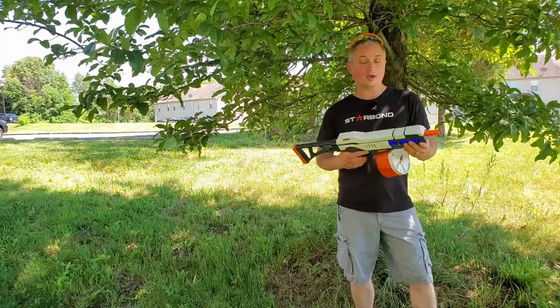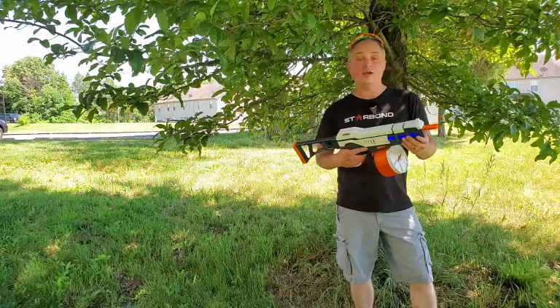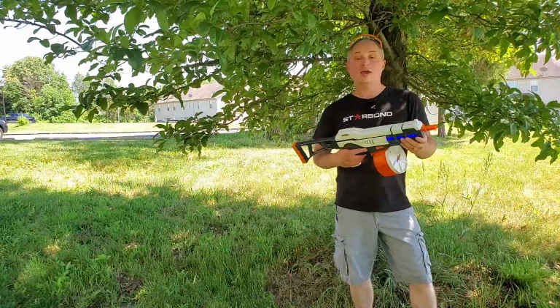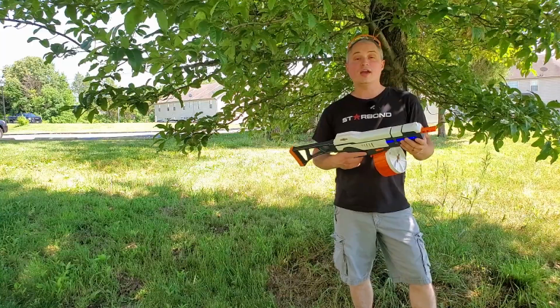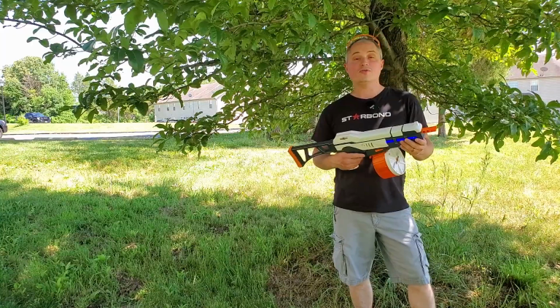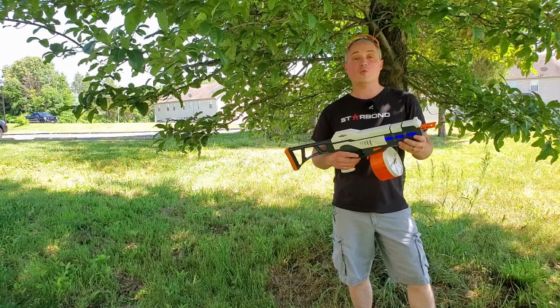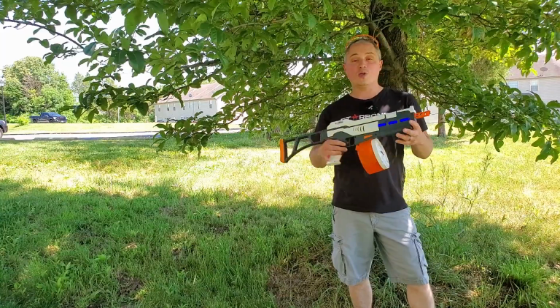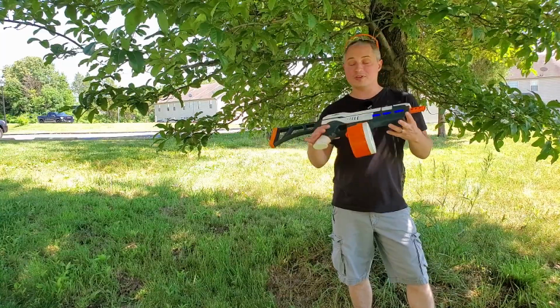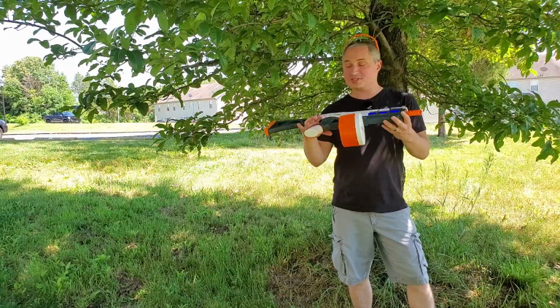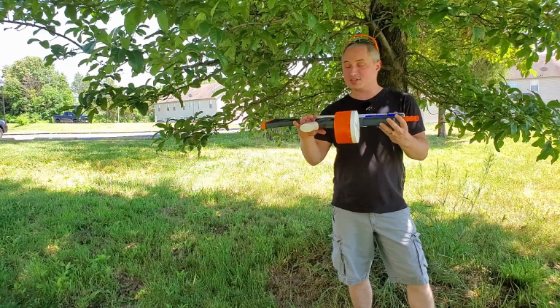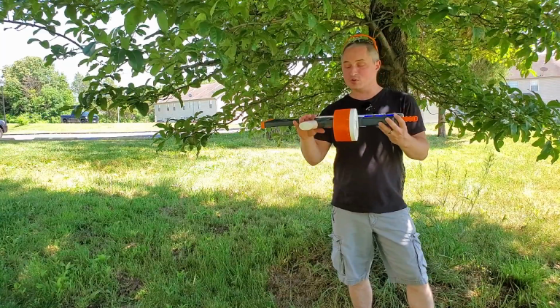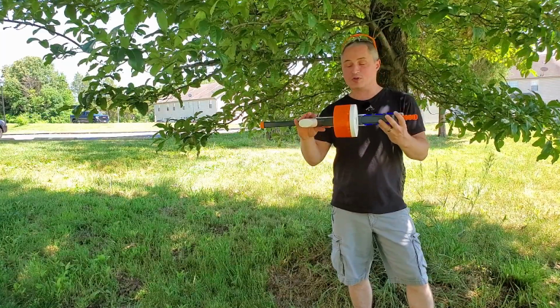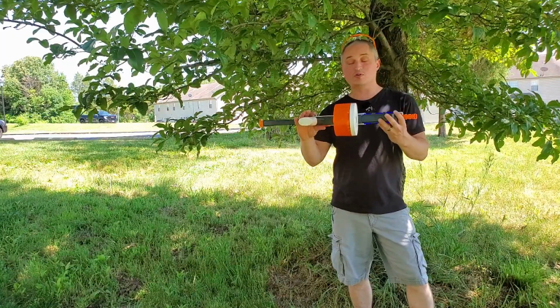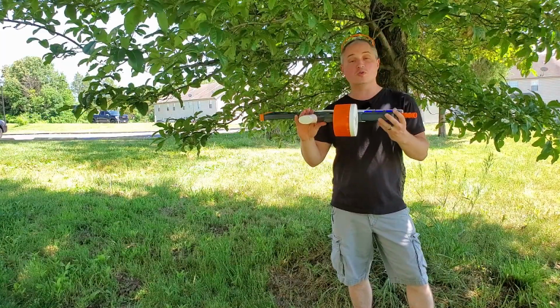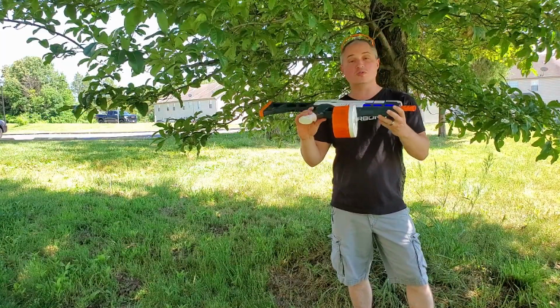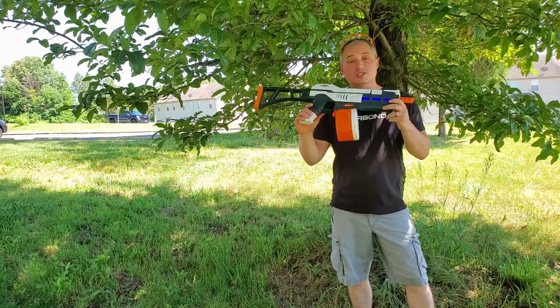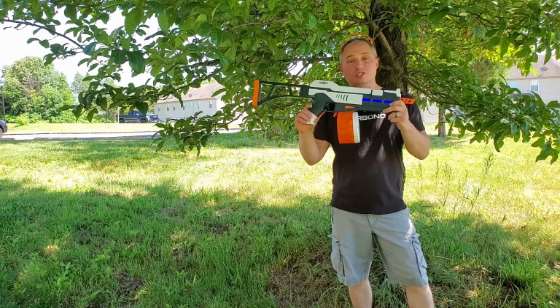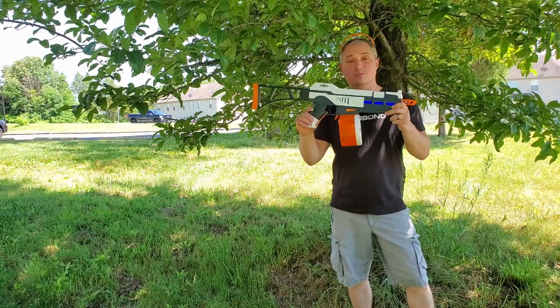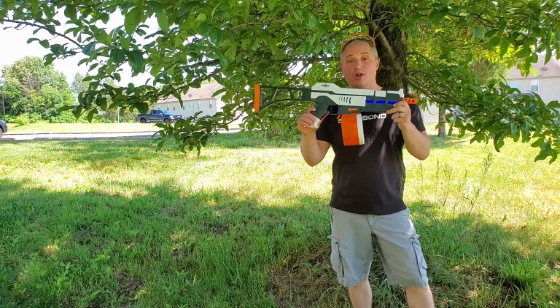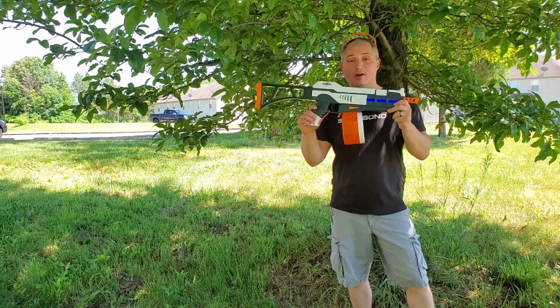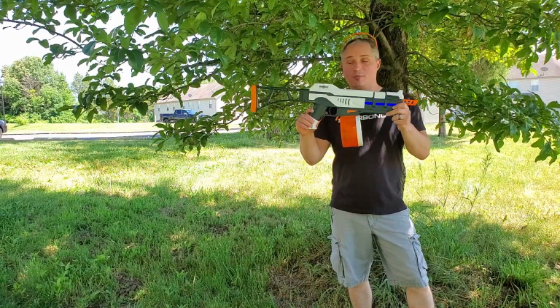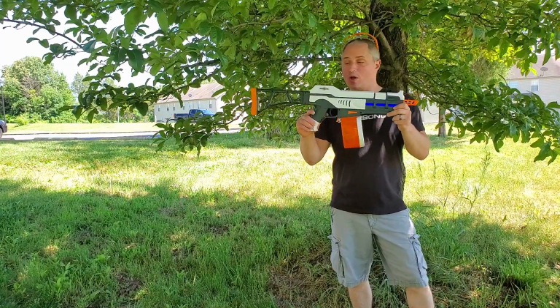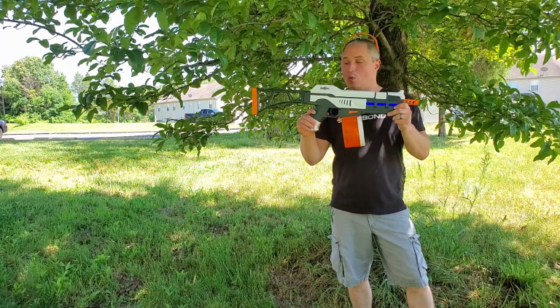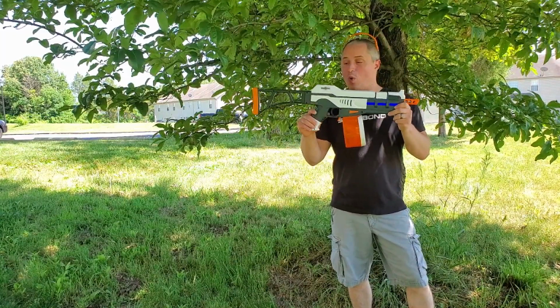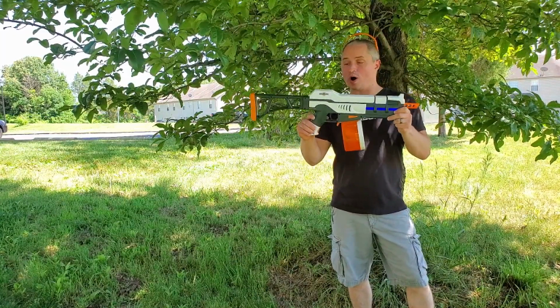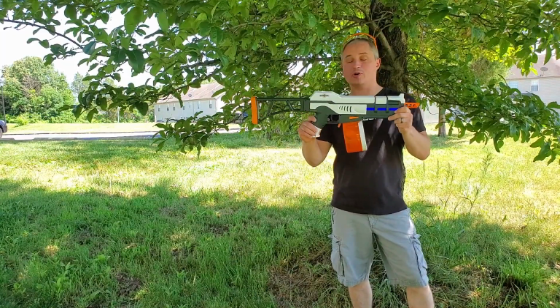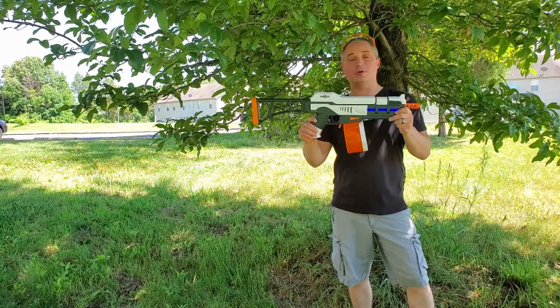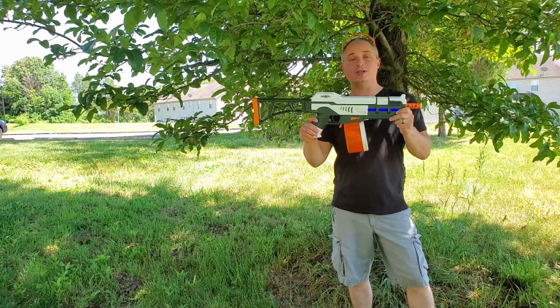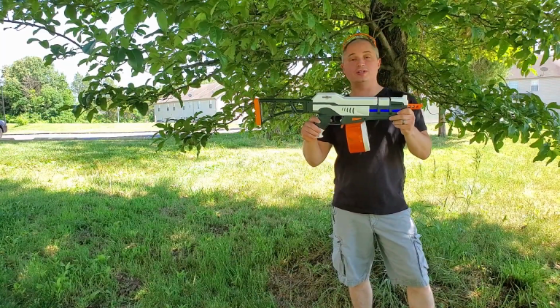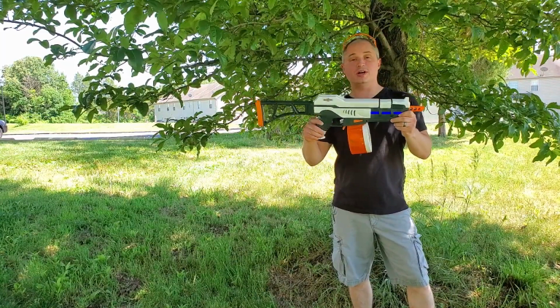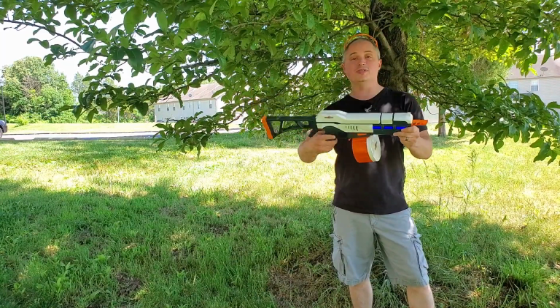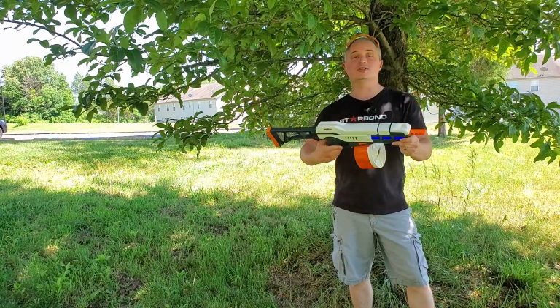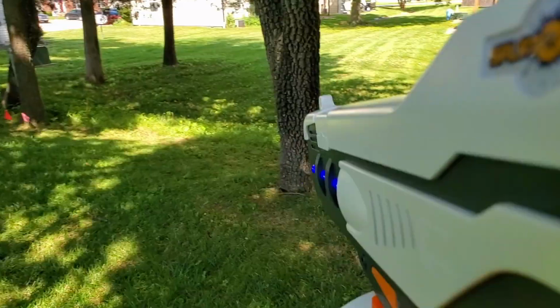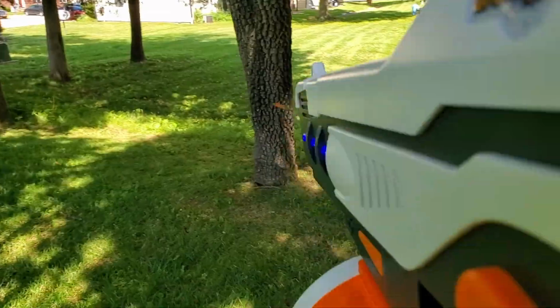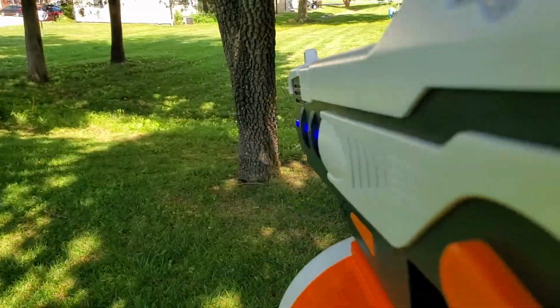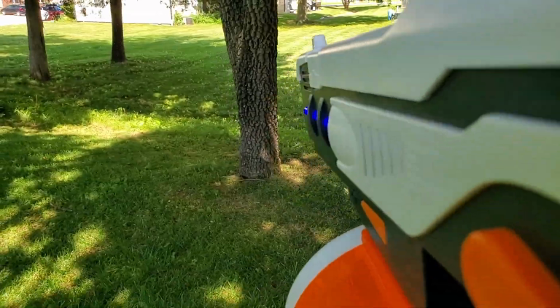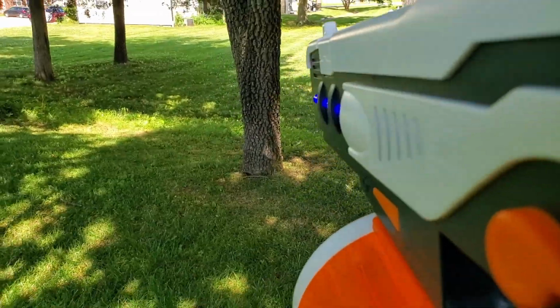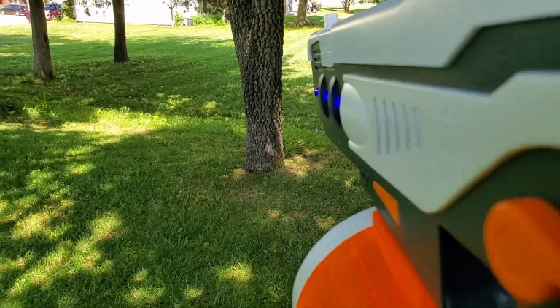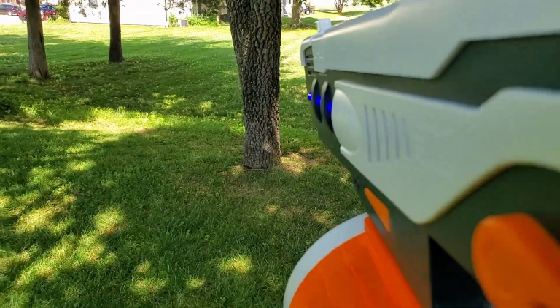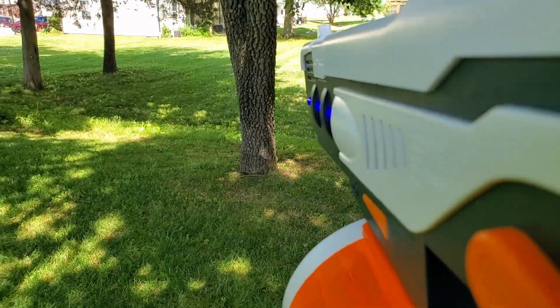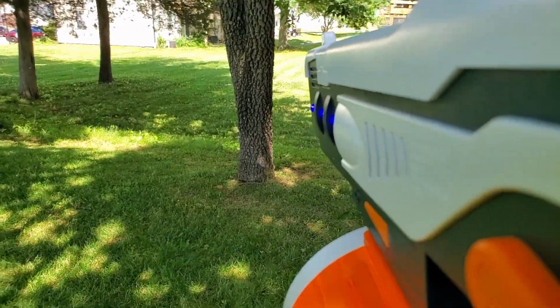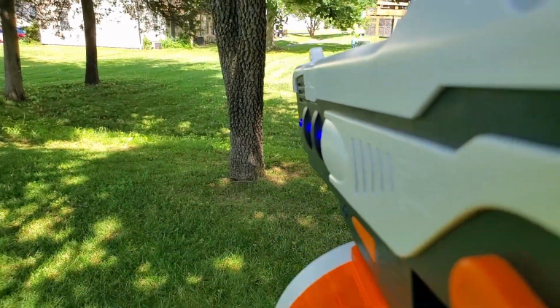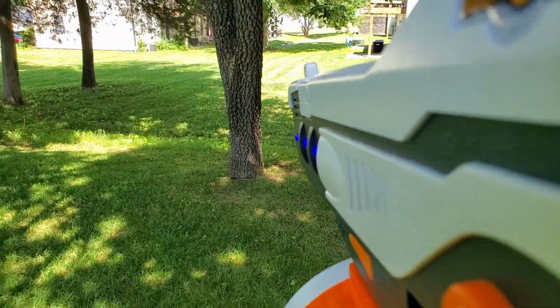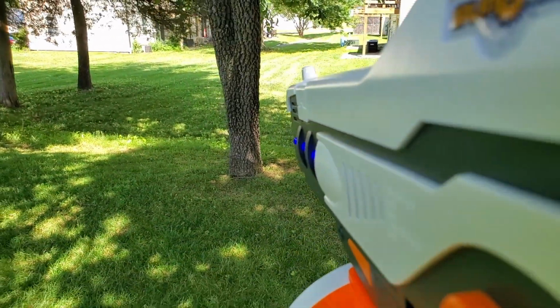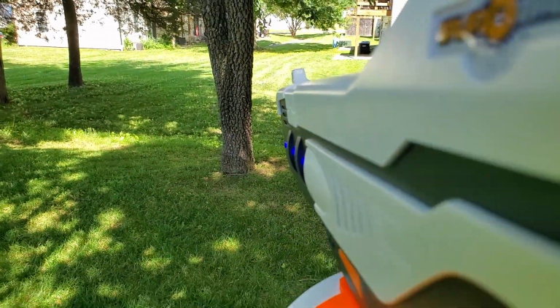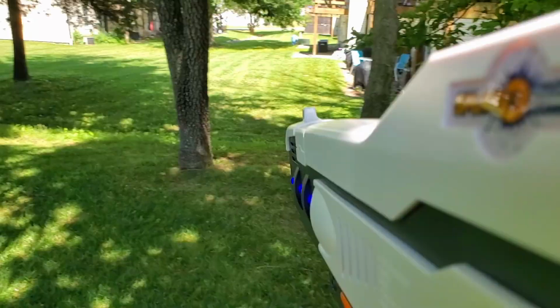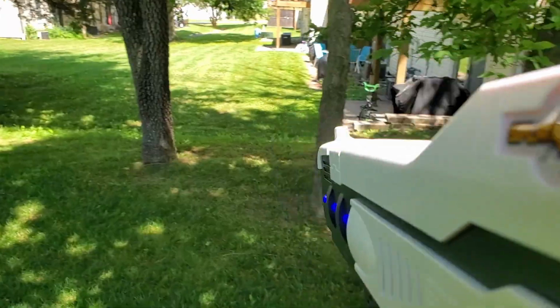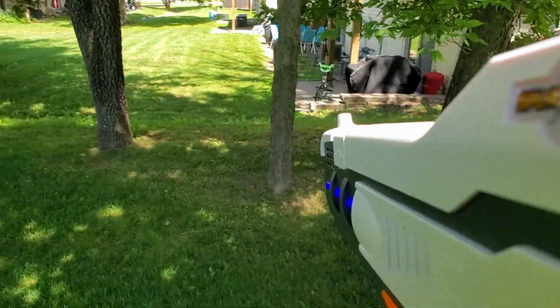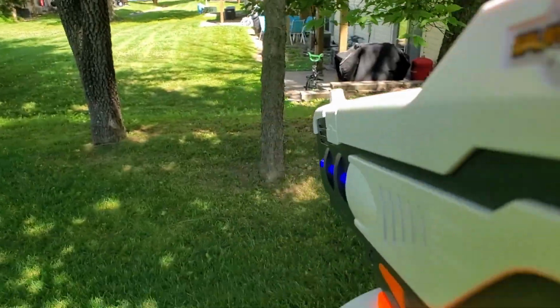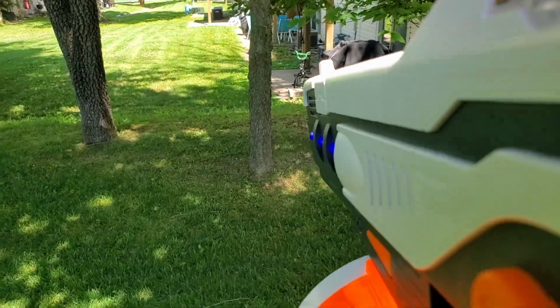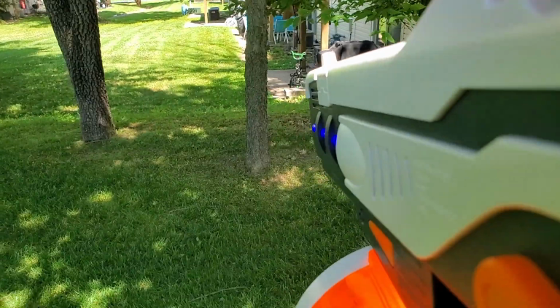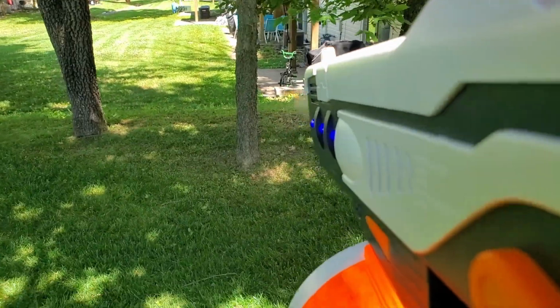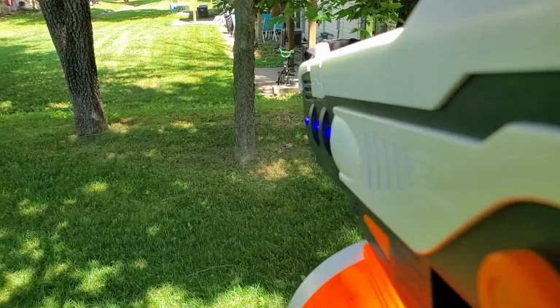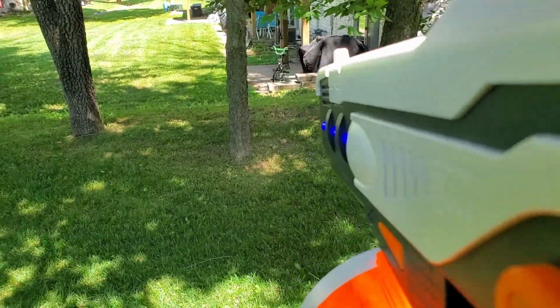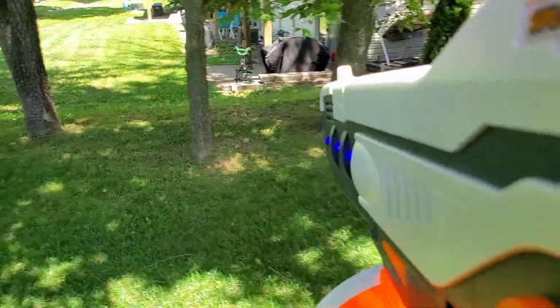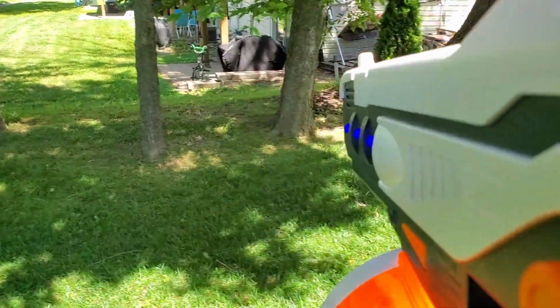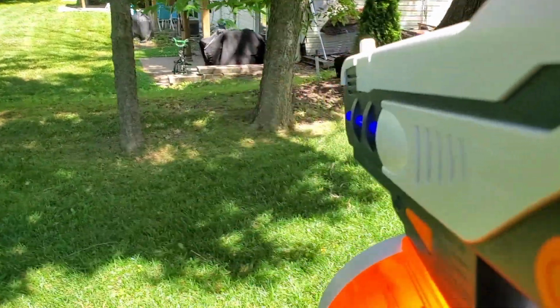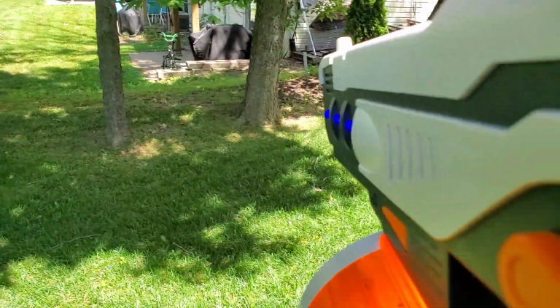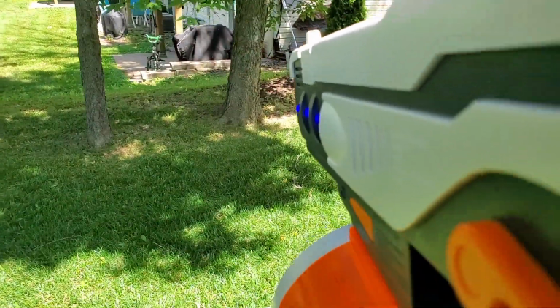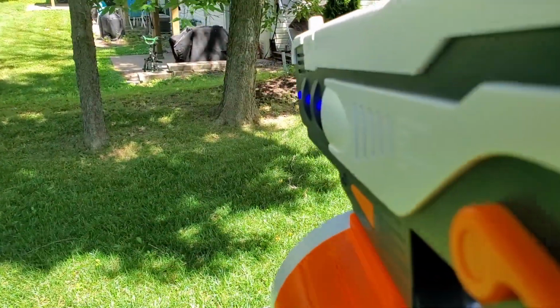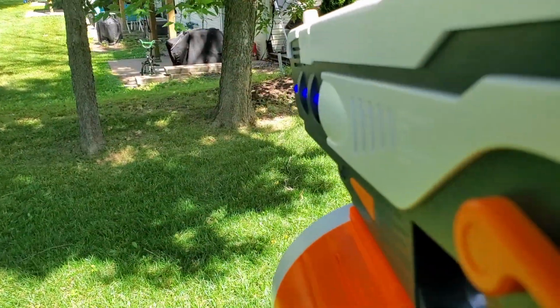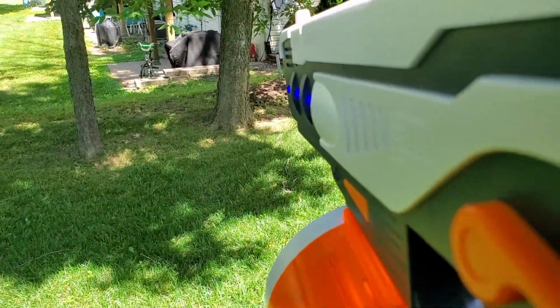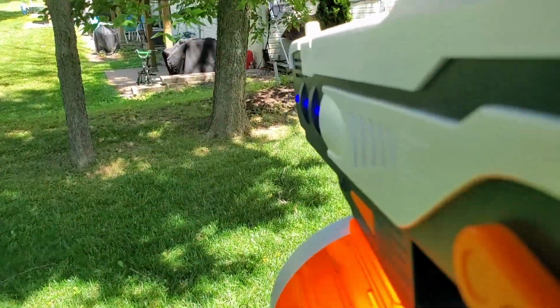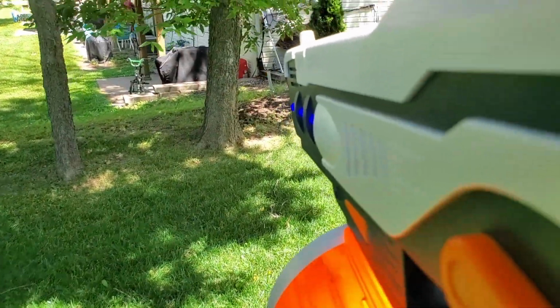Hey everyone, this is a quick review of the Splatterball Waterbead gun. This shoots up to 11 rounds a second on full automatic mode.